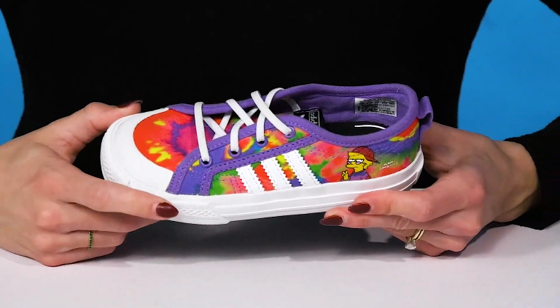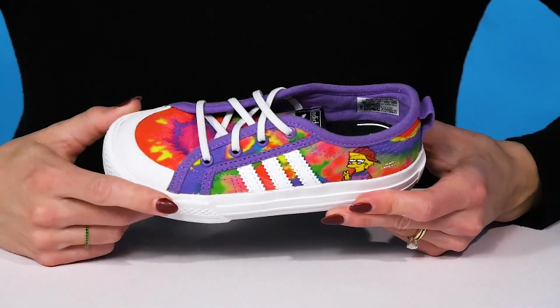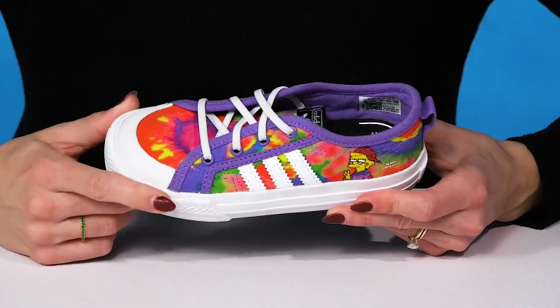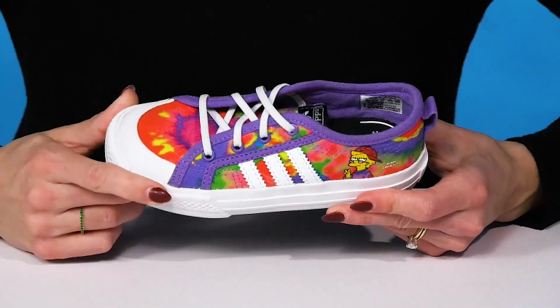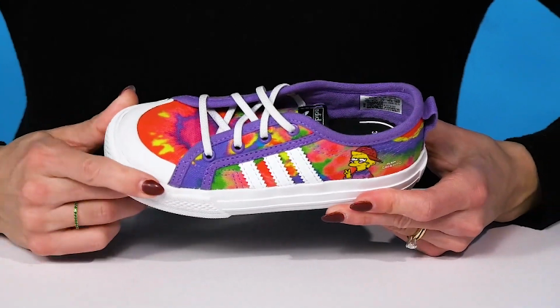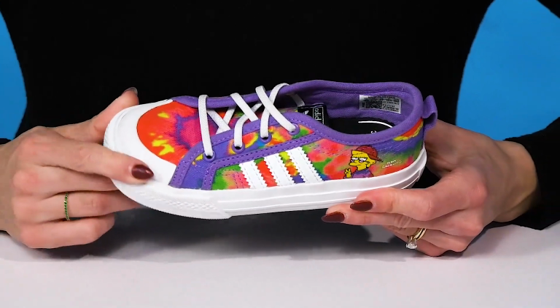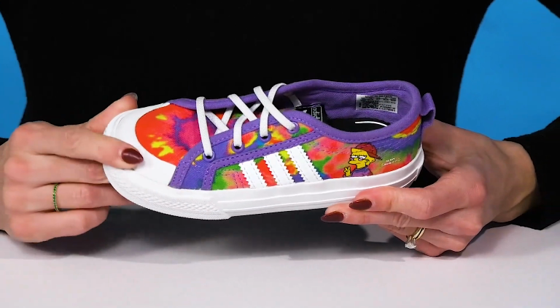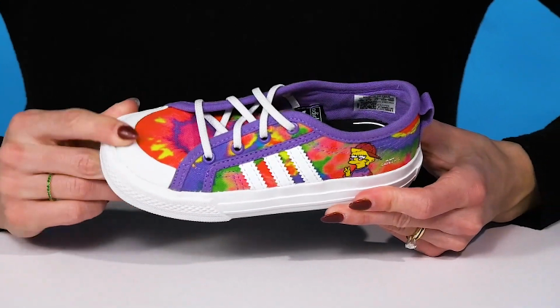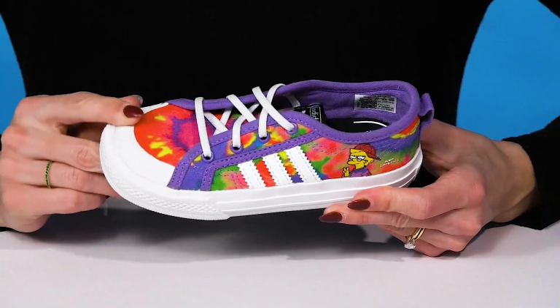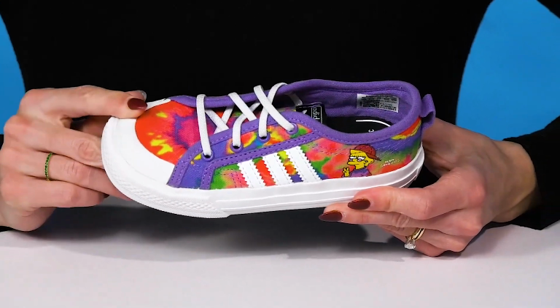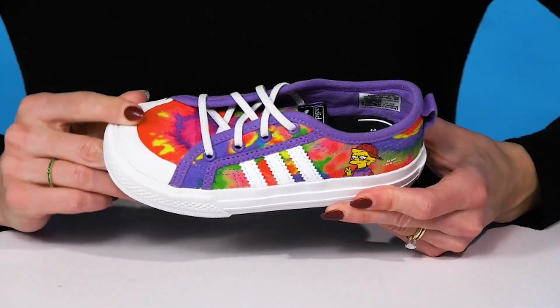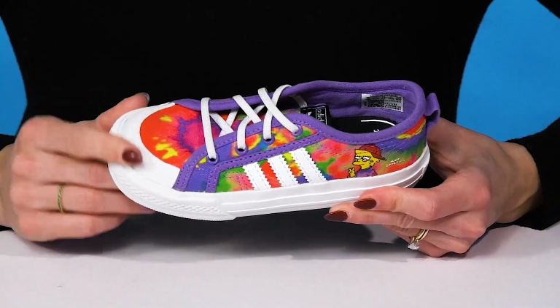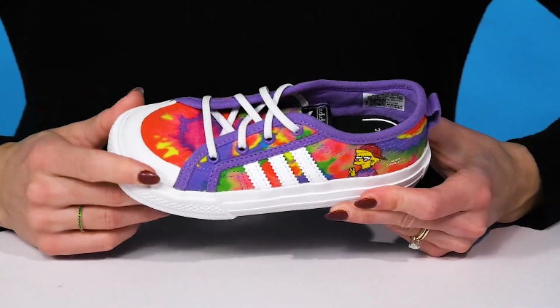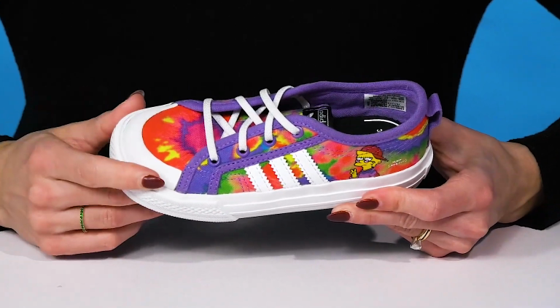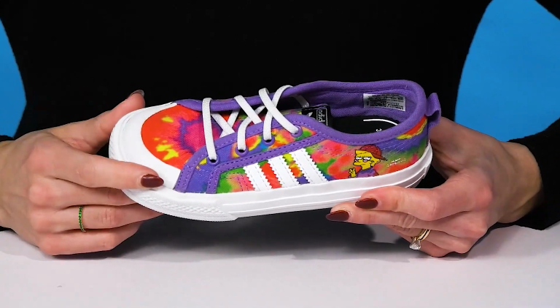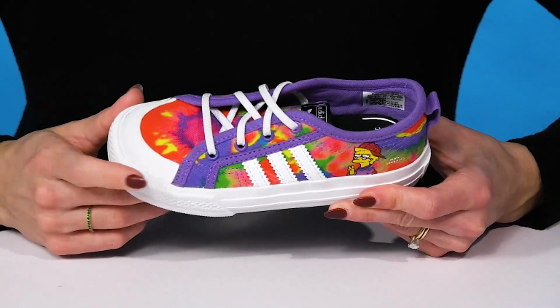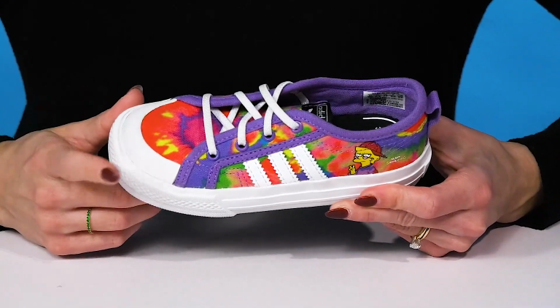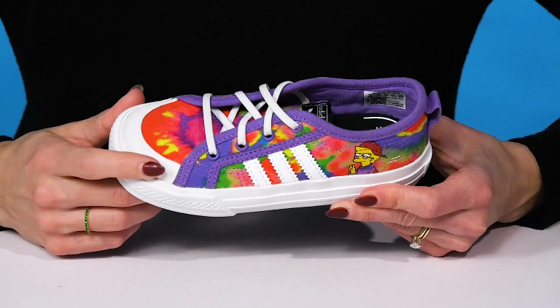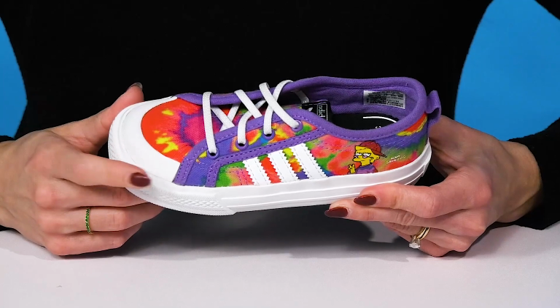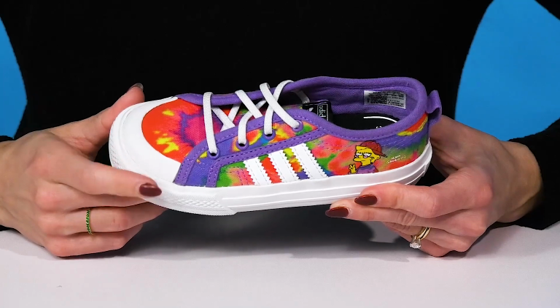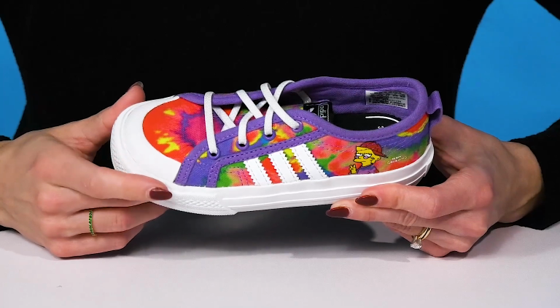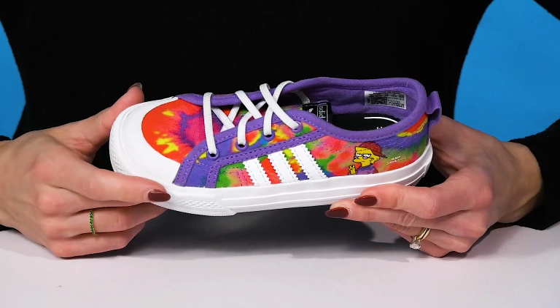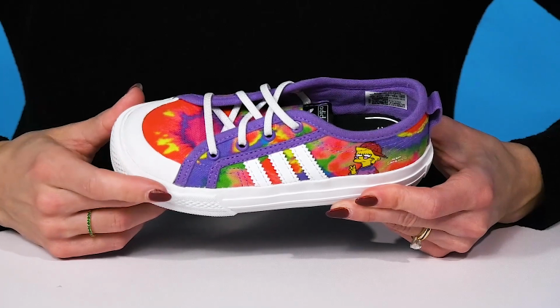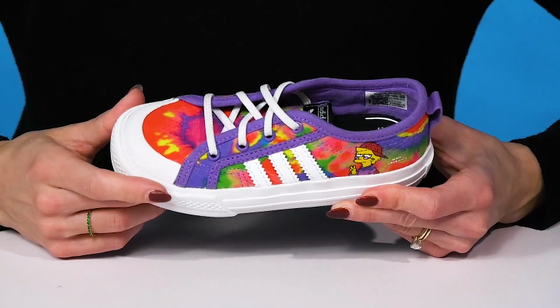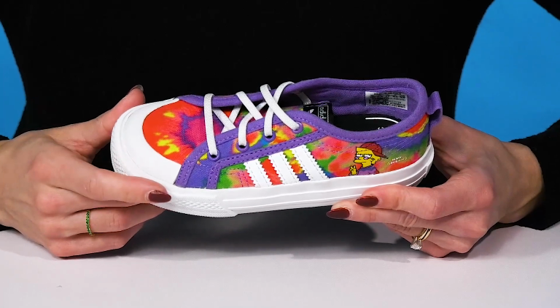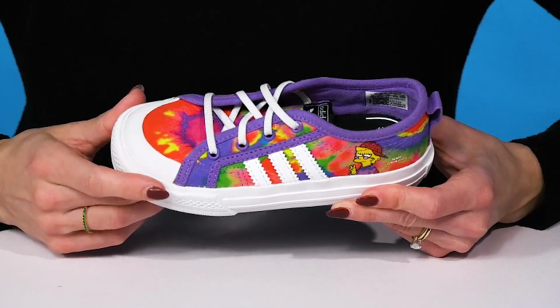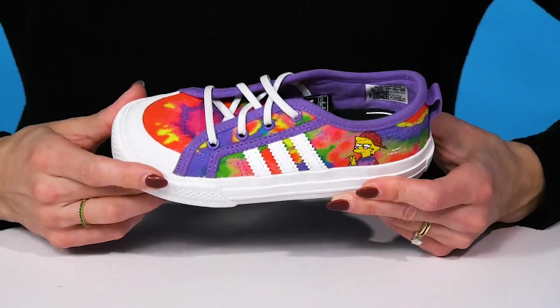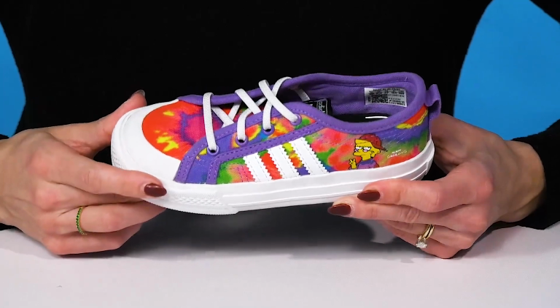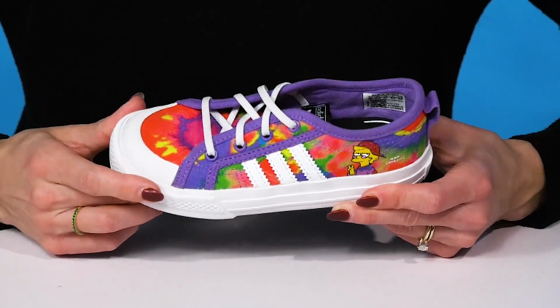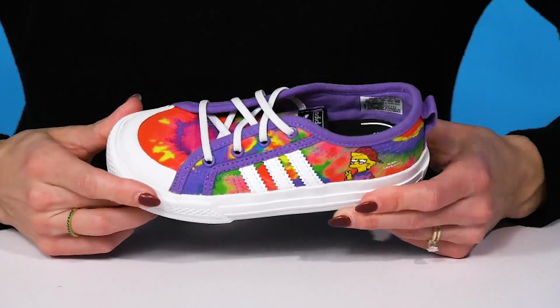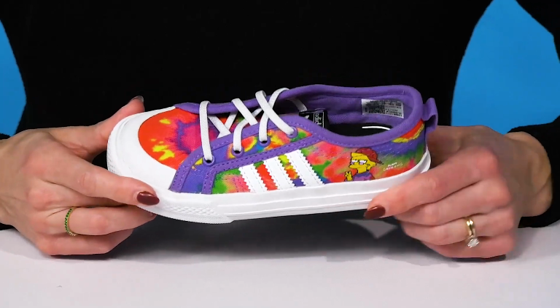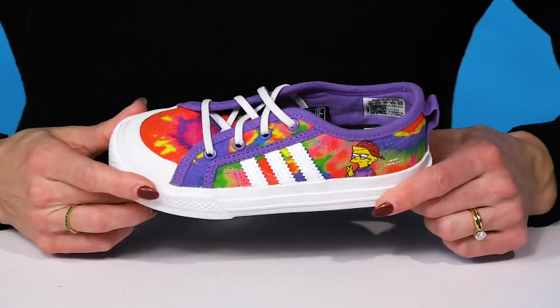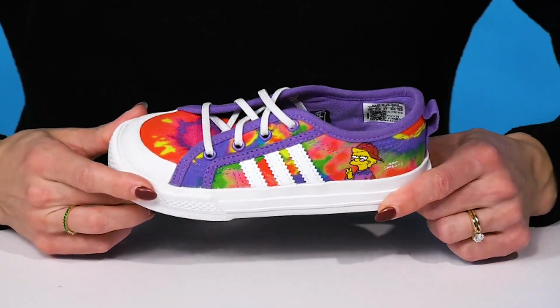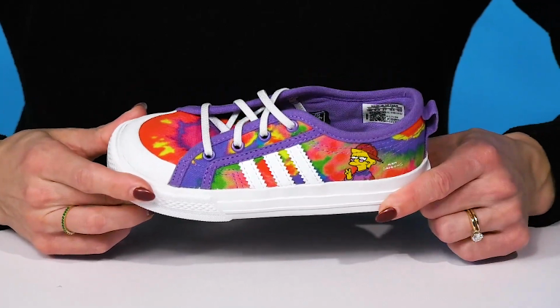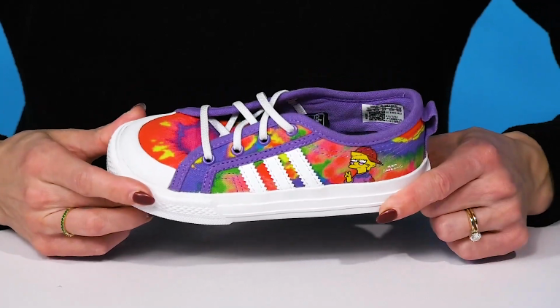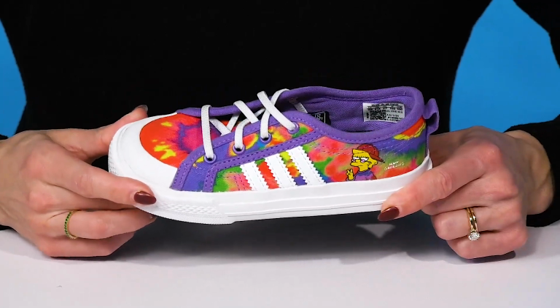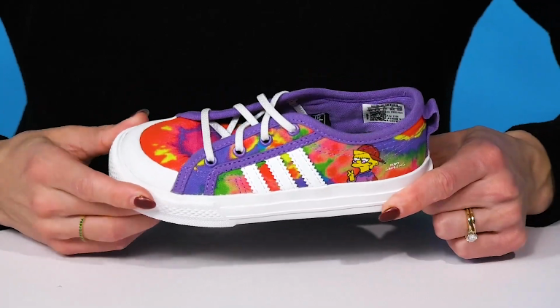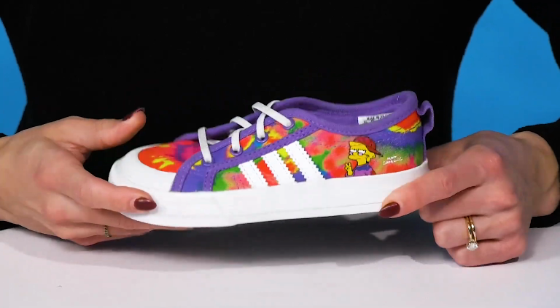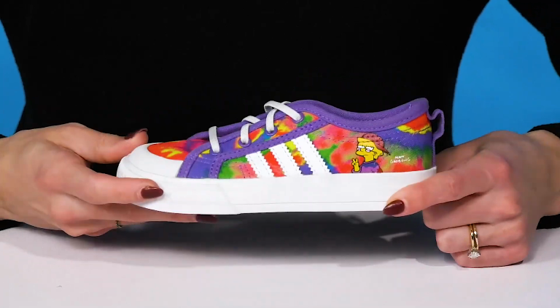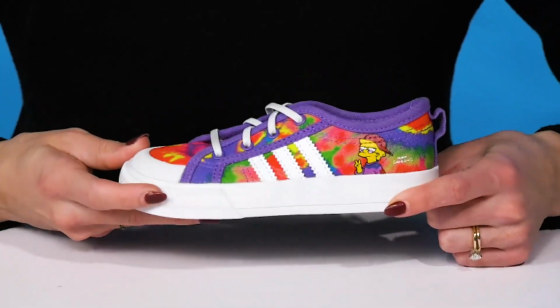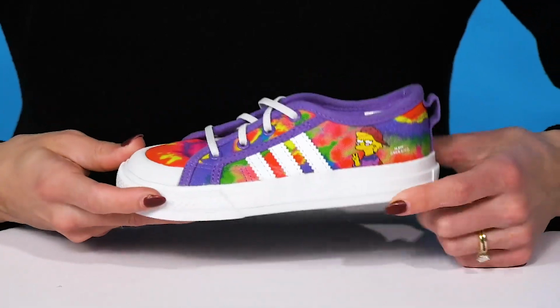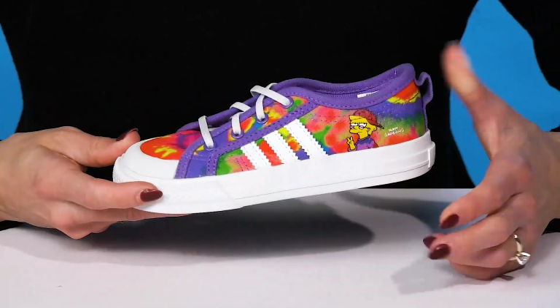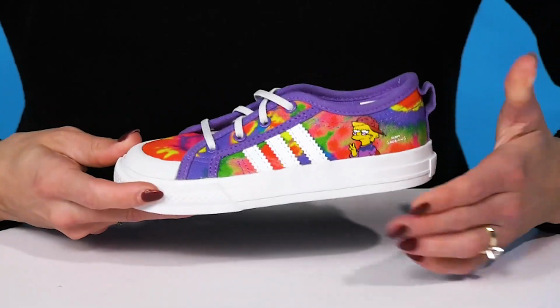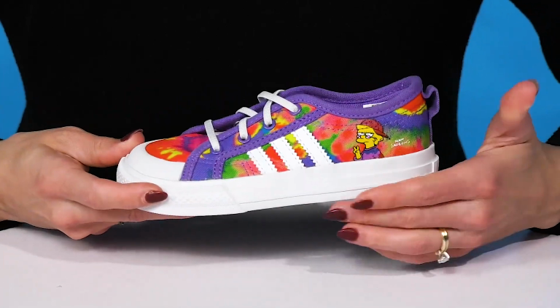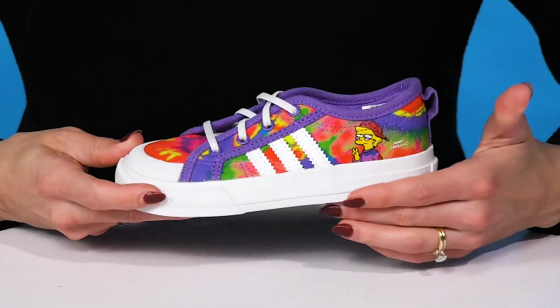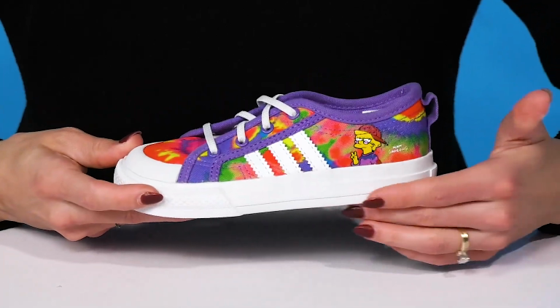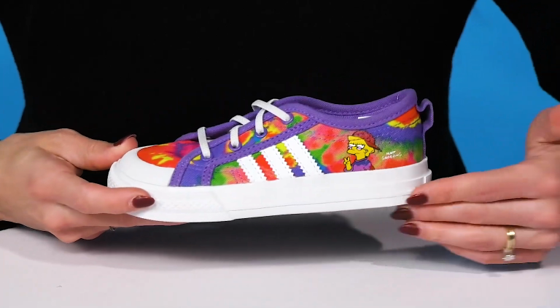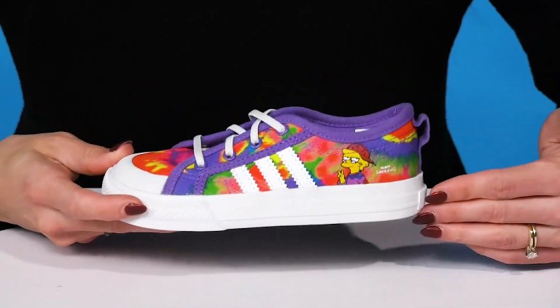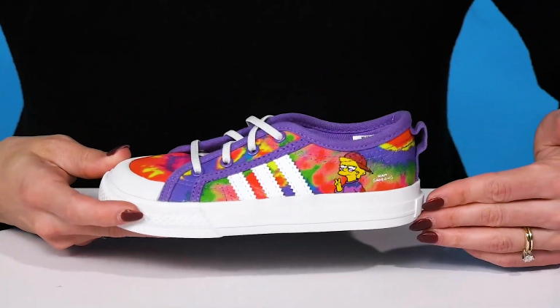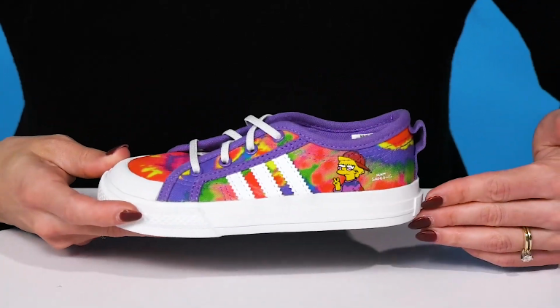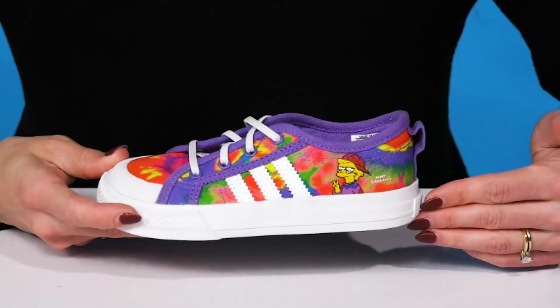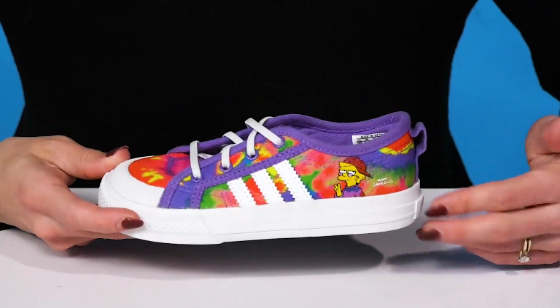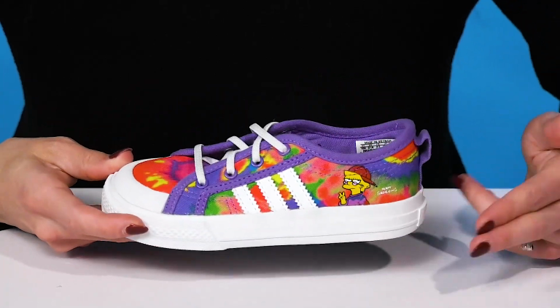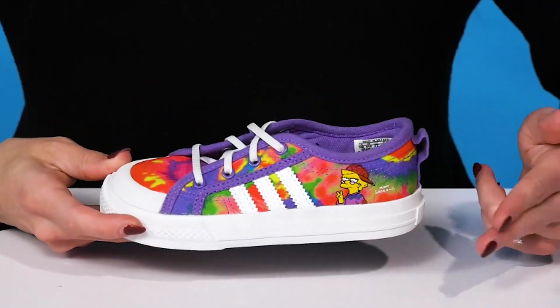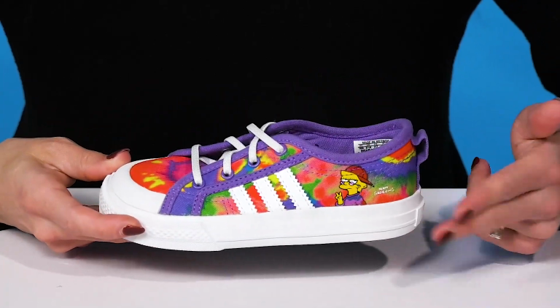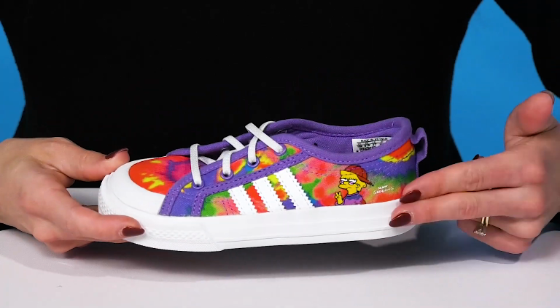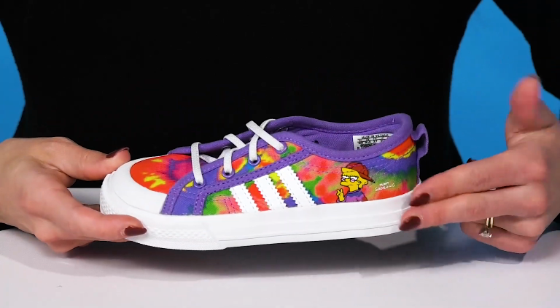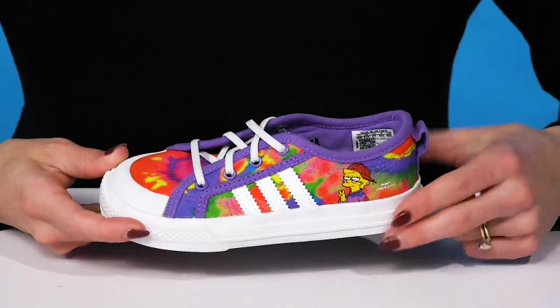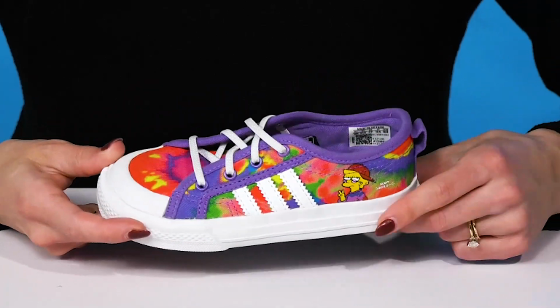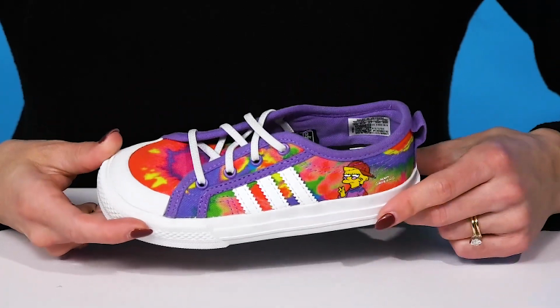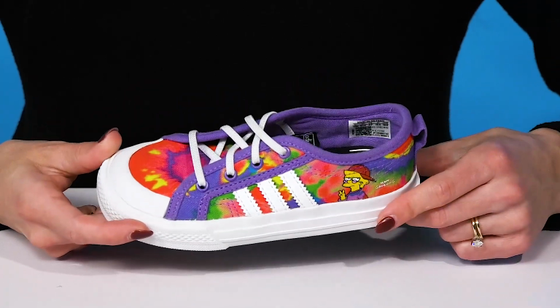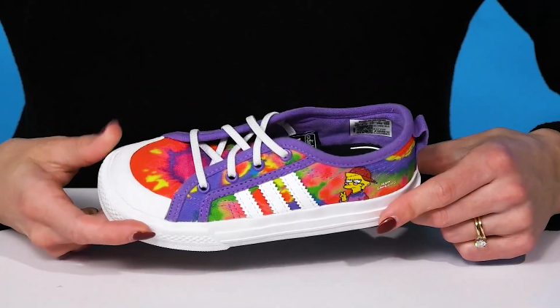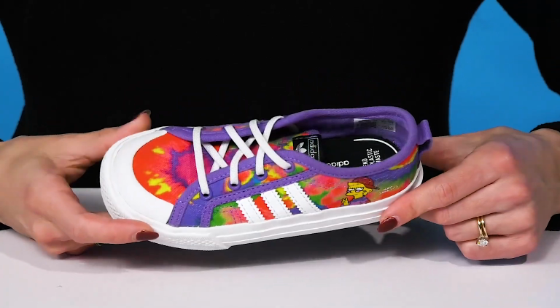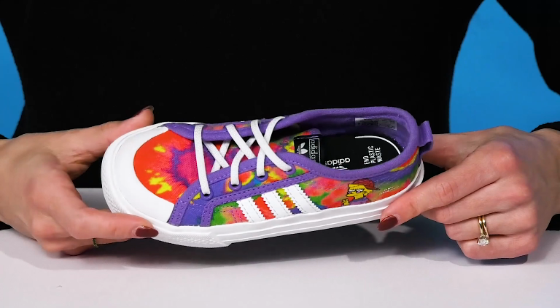They have a protective toe cap that is going to give them a lot of durability, and they have a nice midsole keeping them sweet and casual.